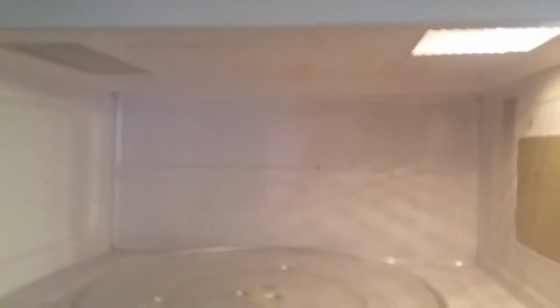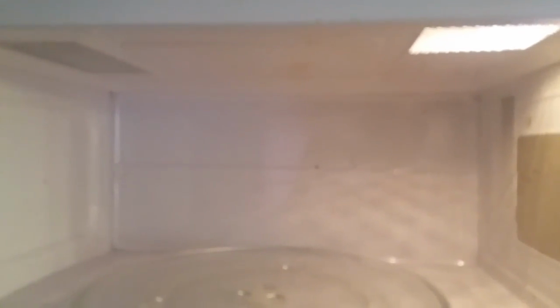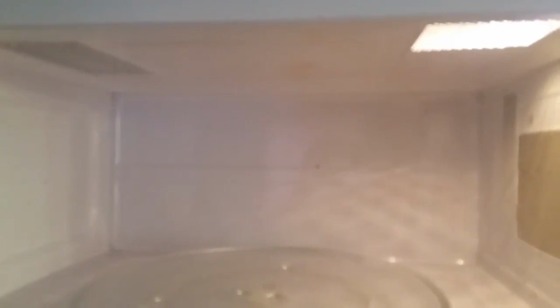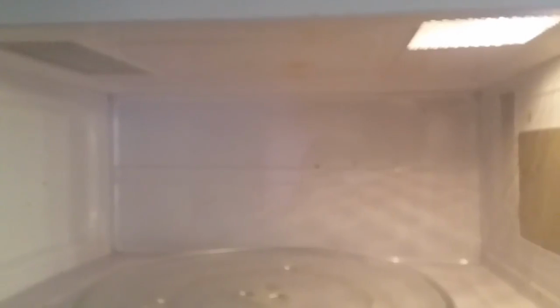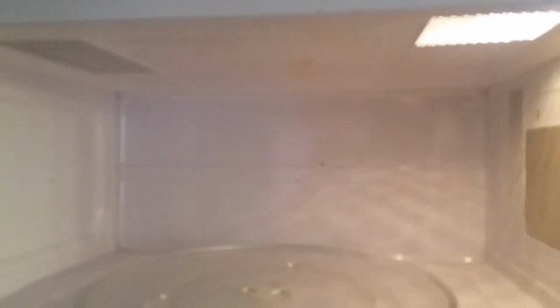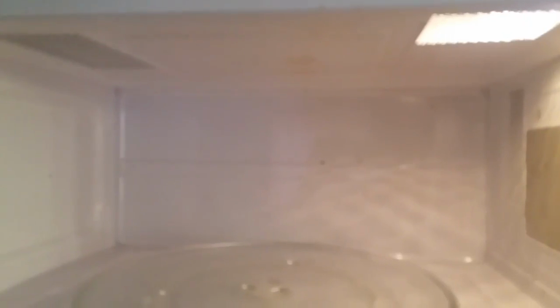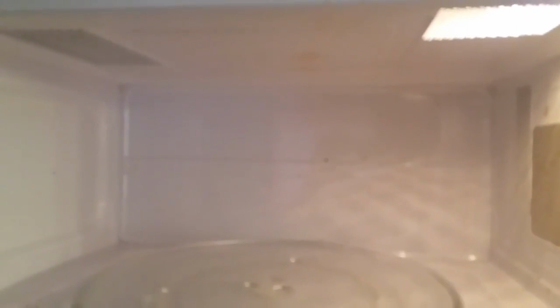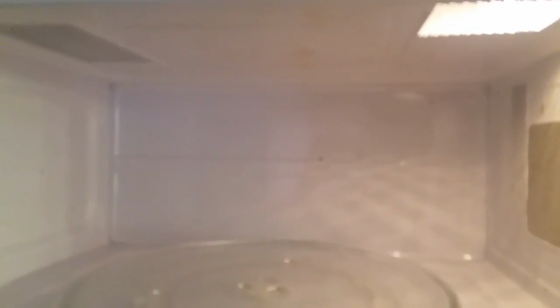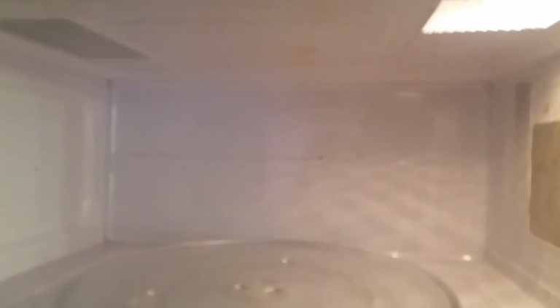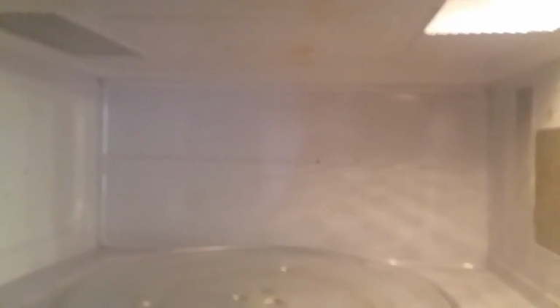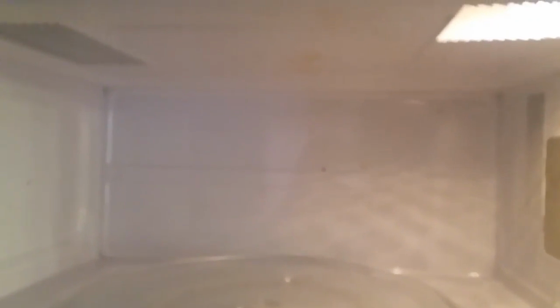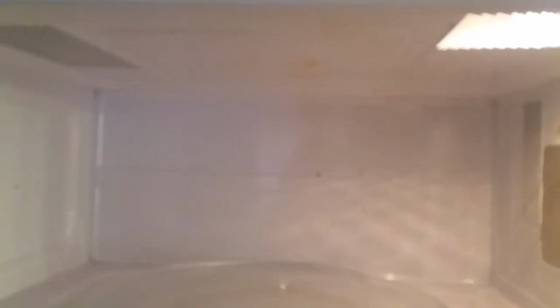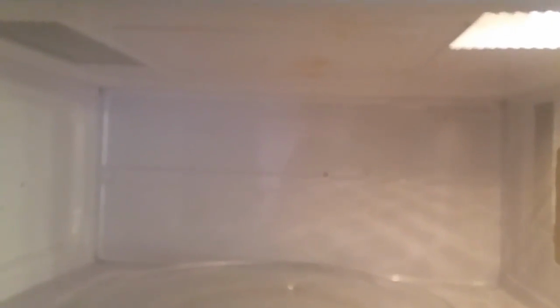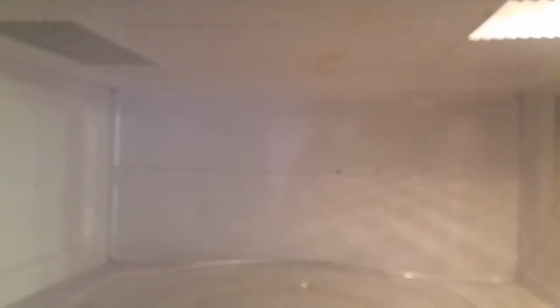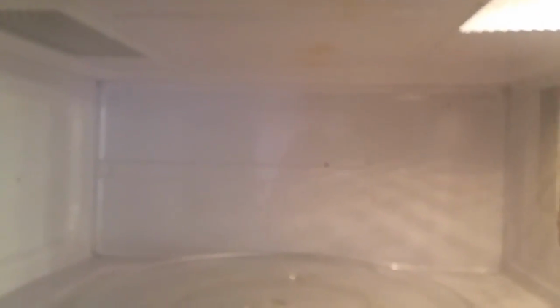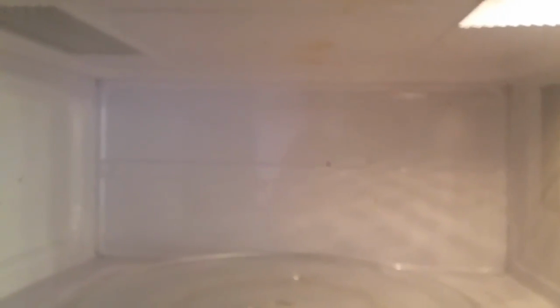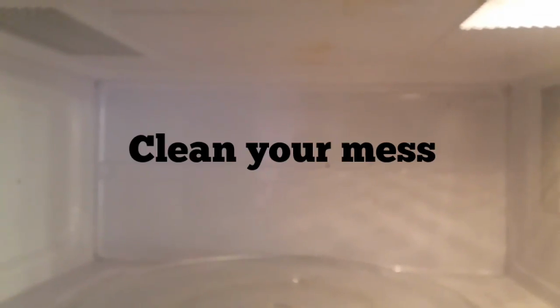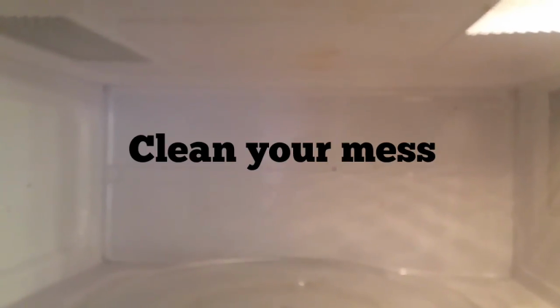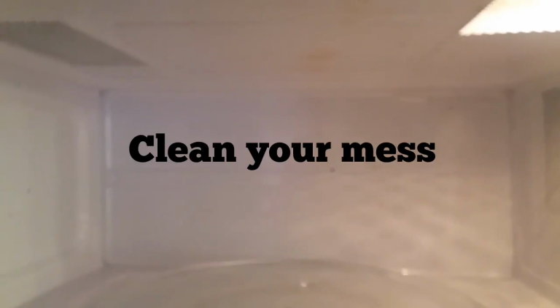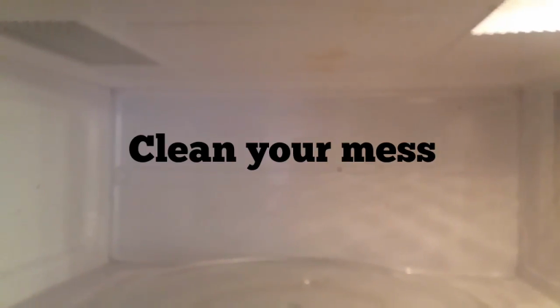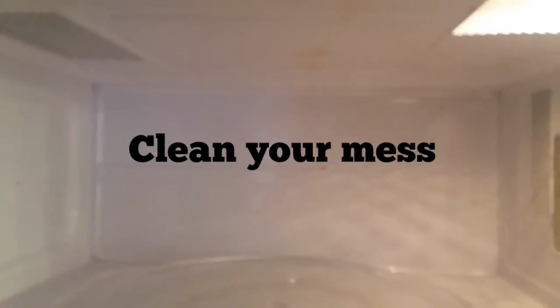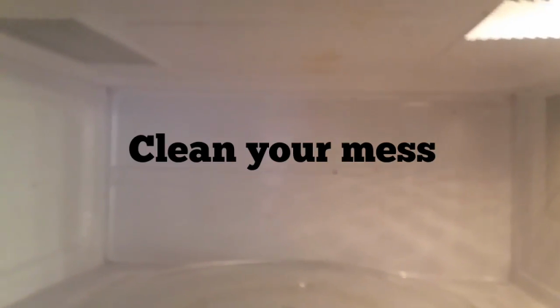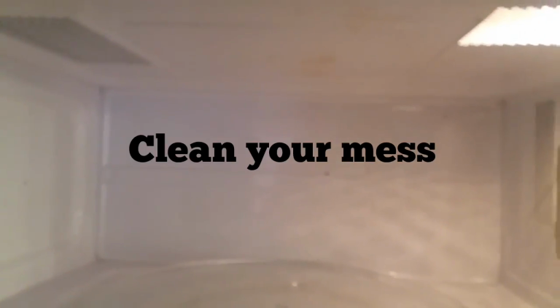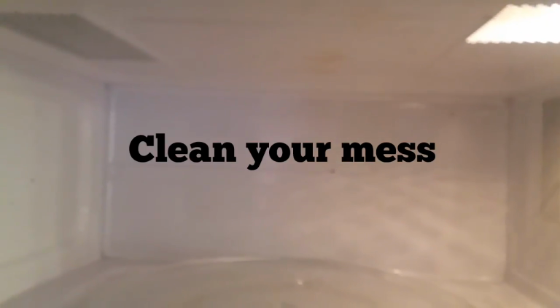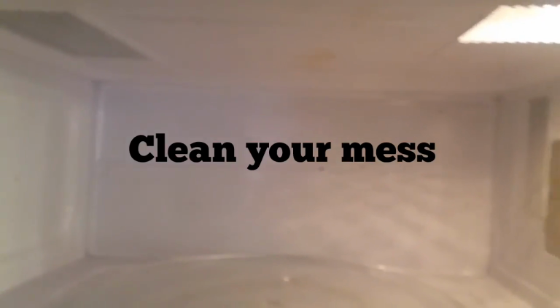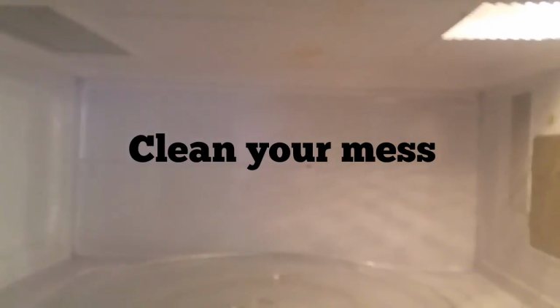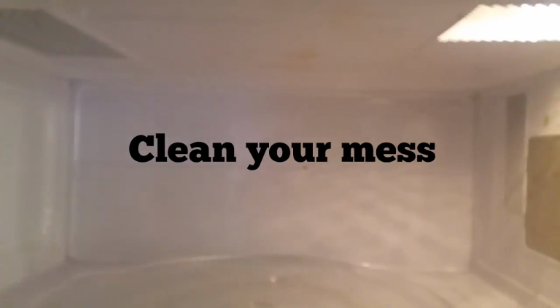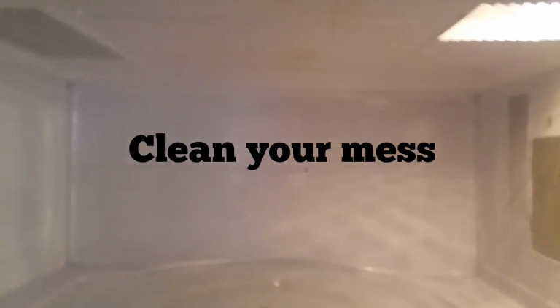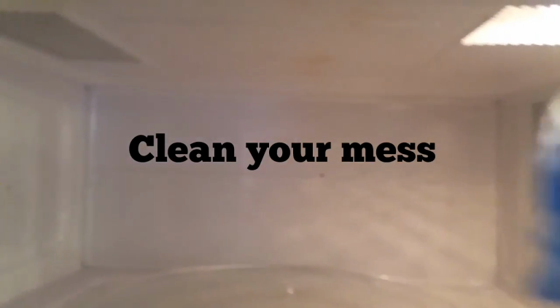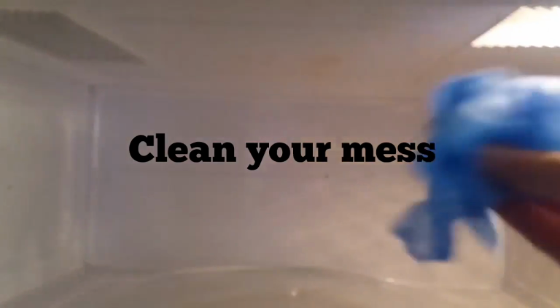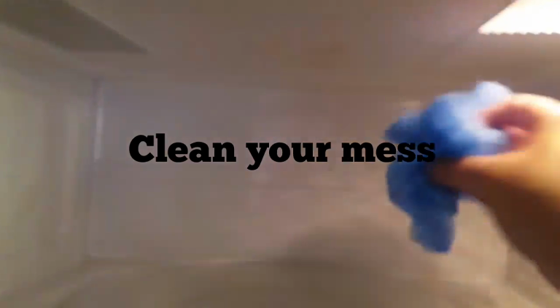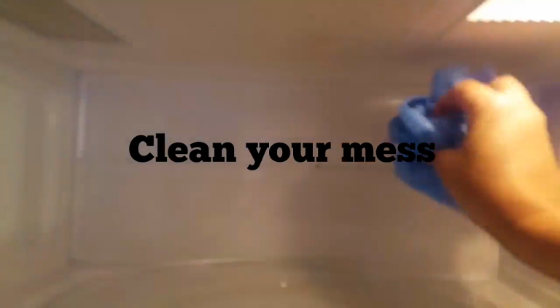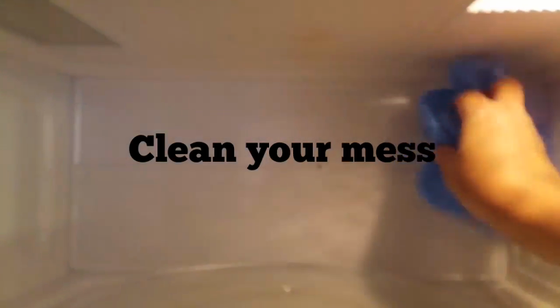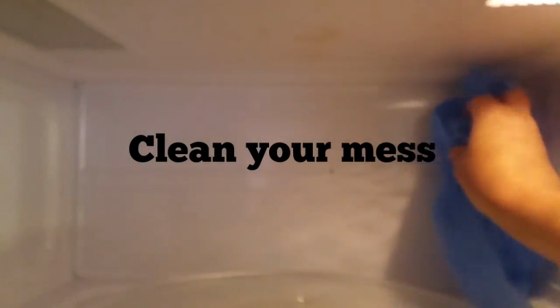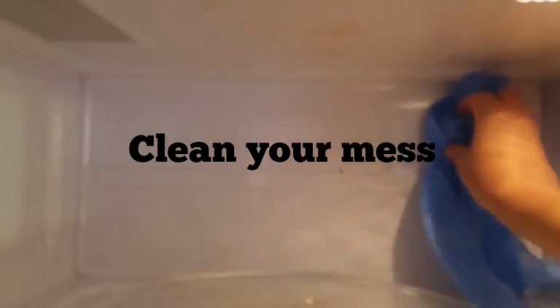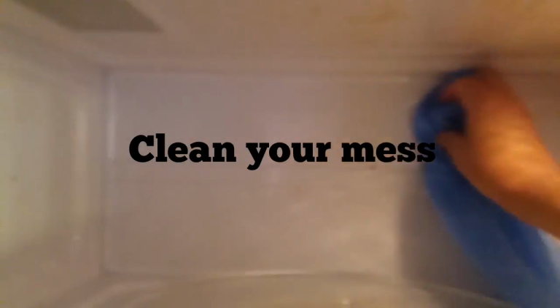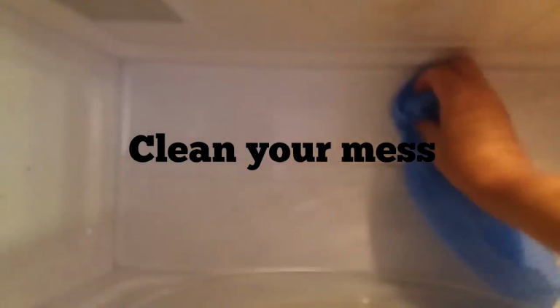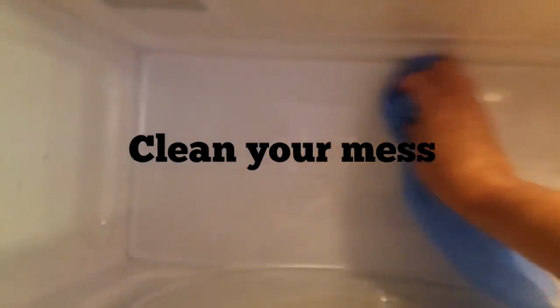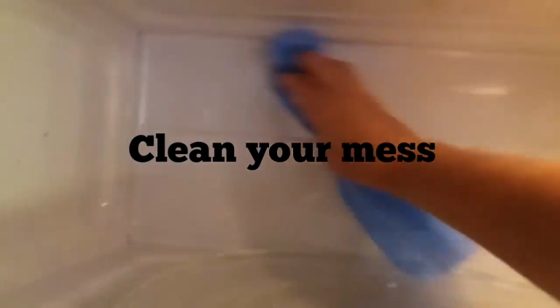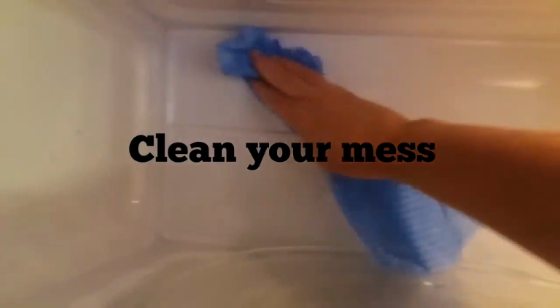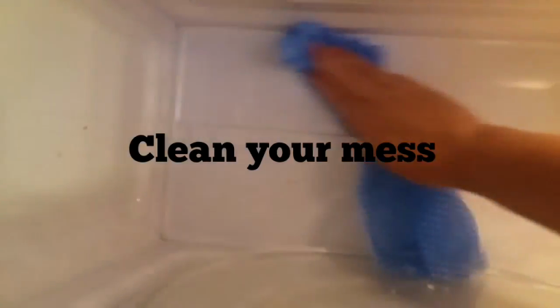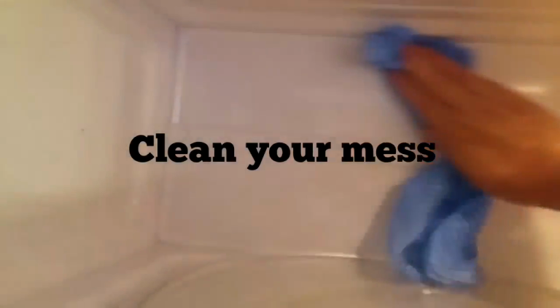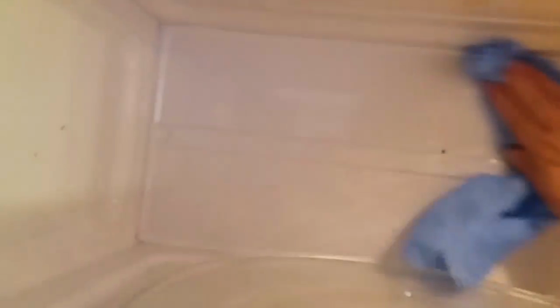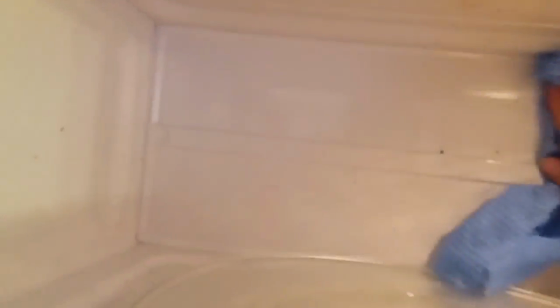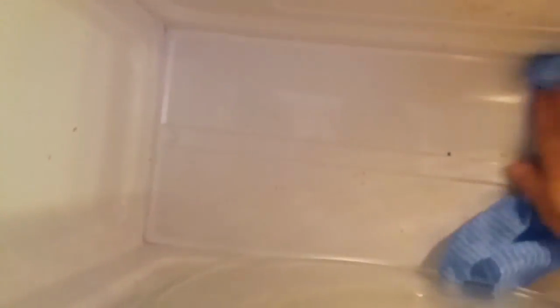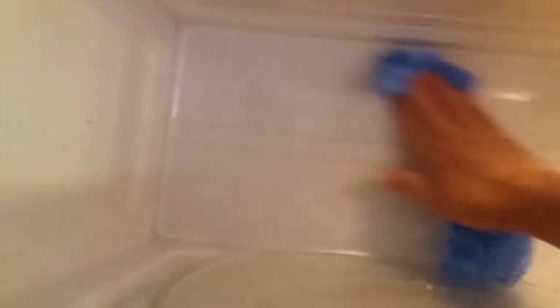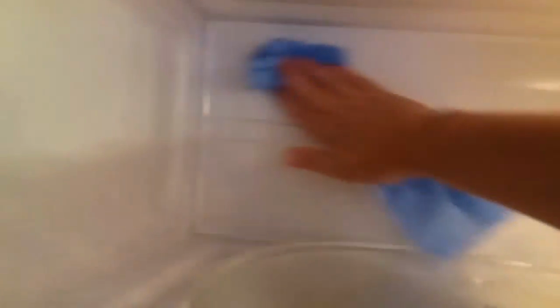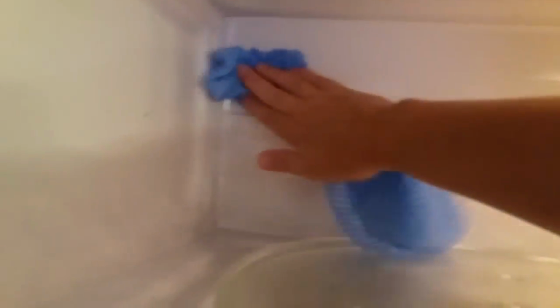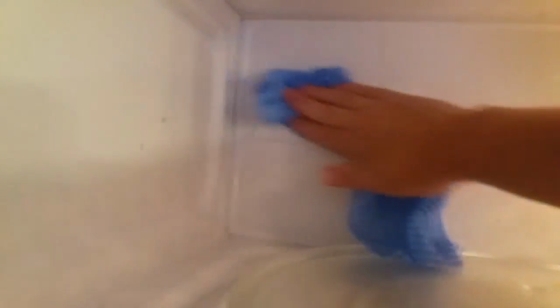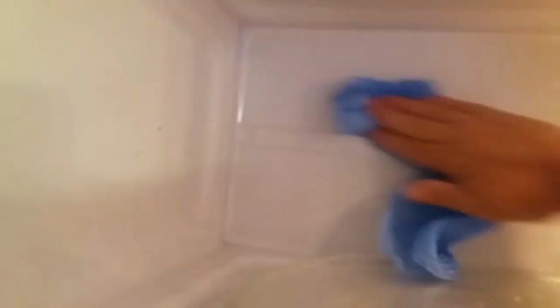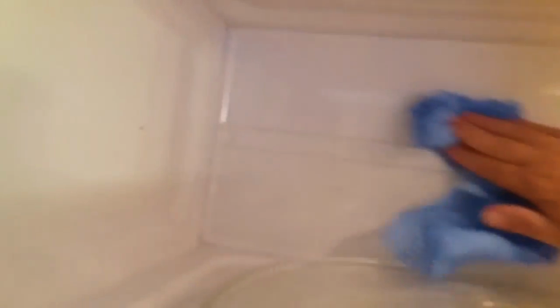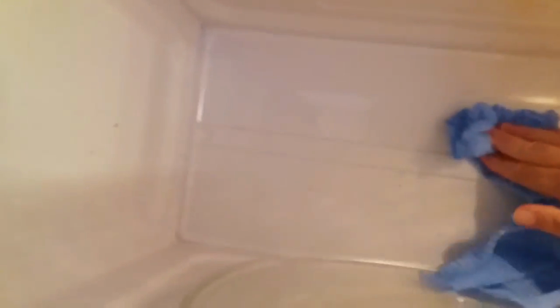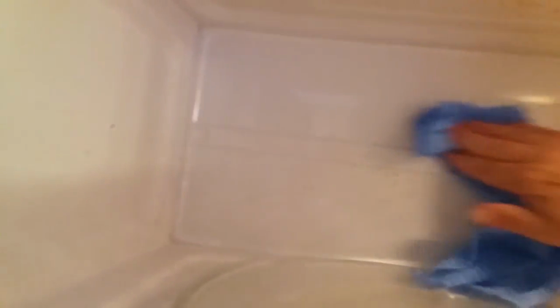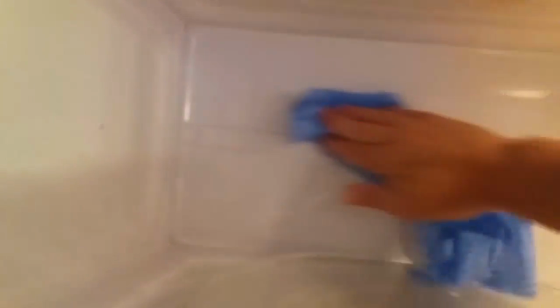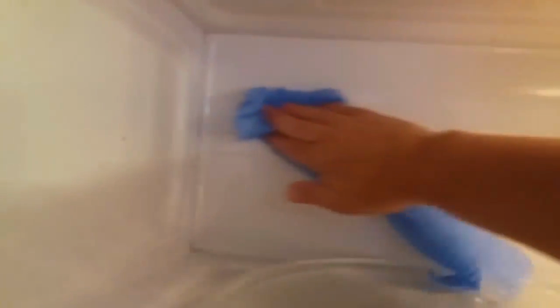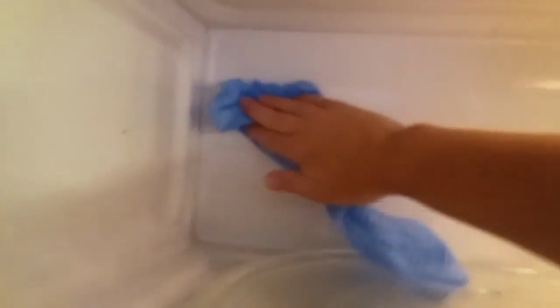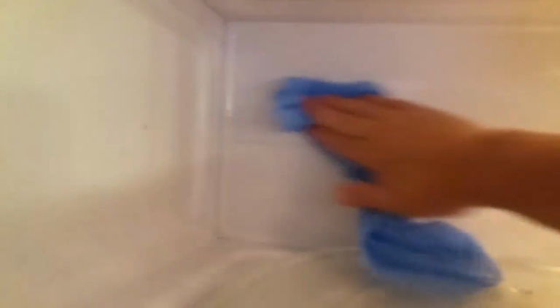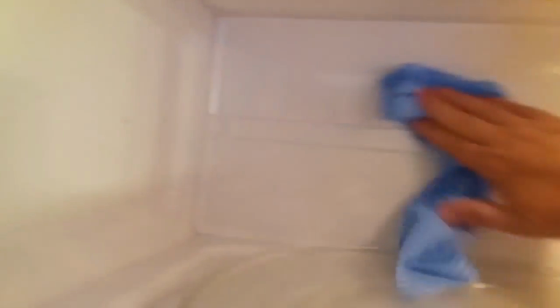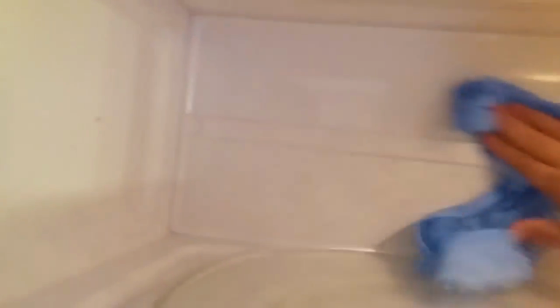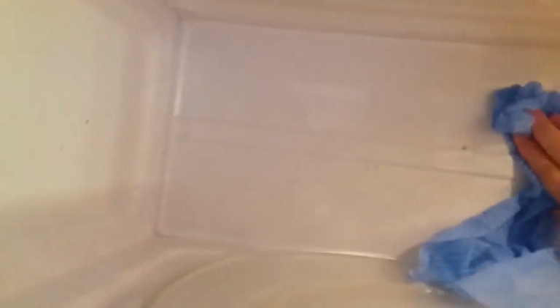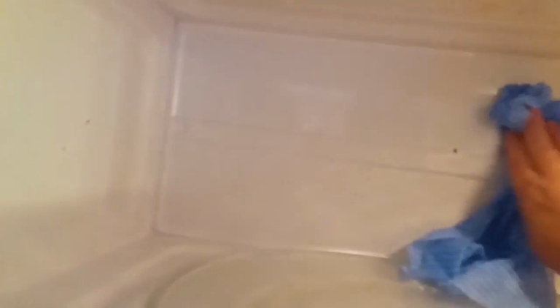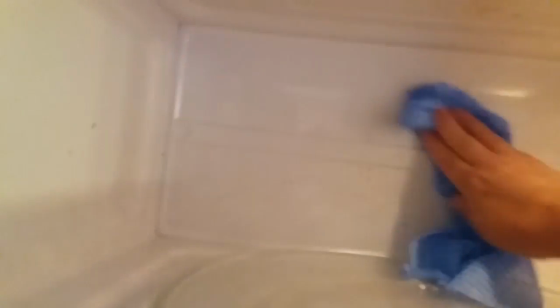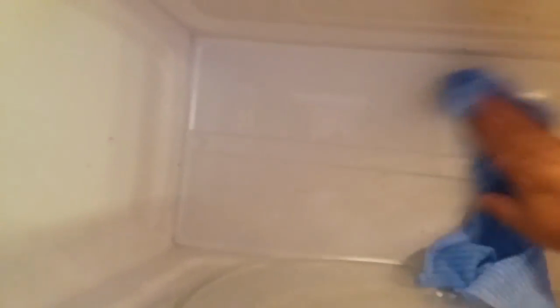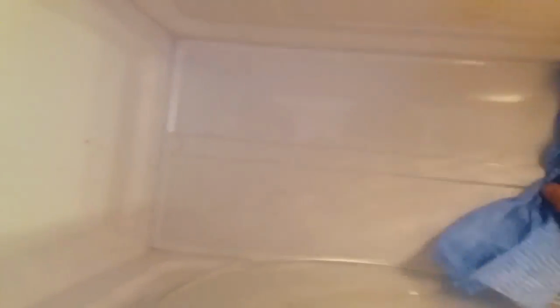It's real easy to clean up — just take a wet rag and start wiping up your mess.